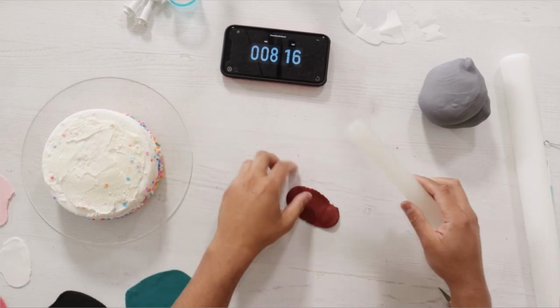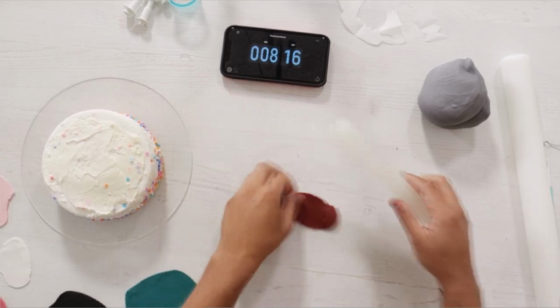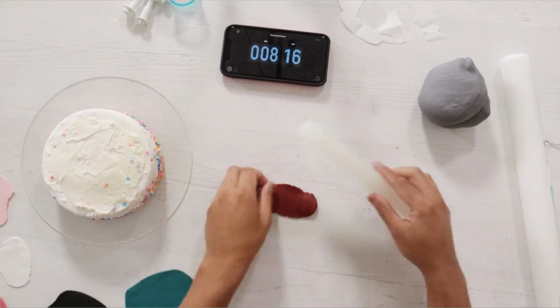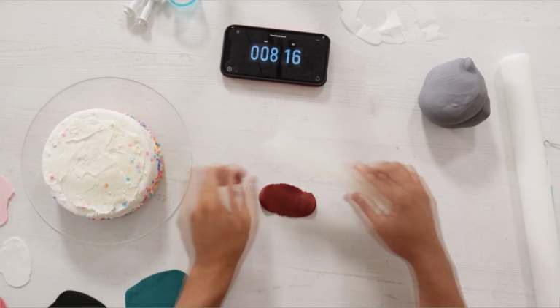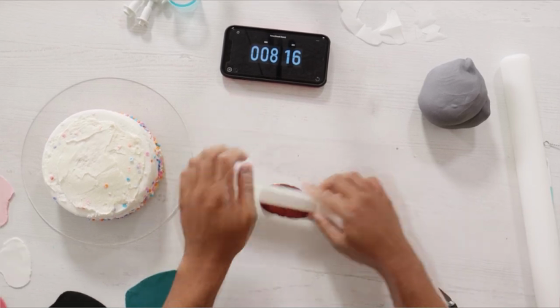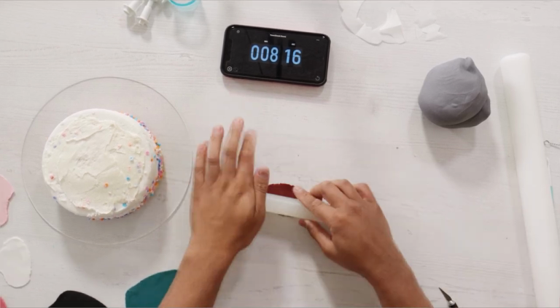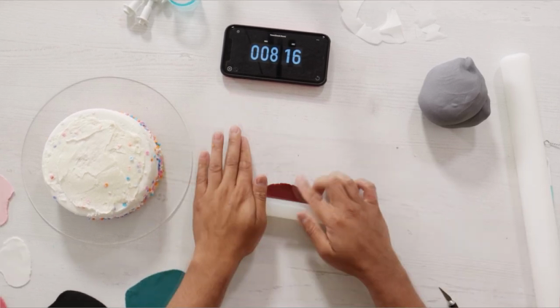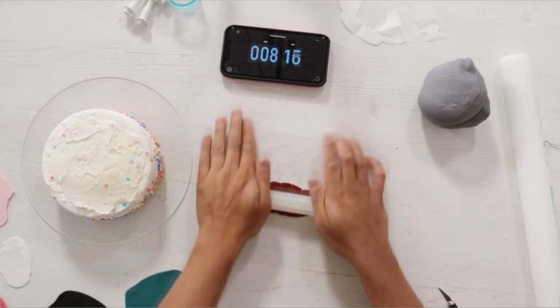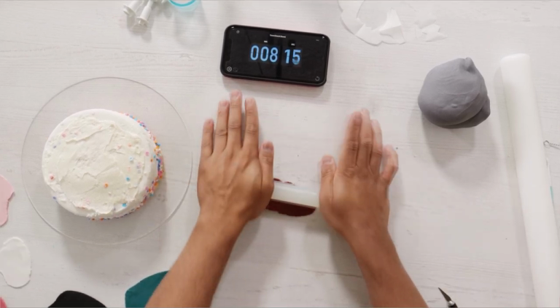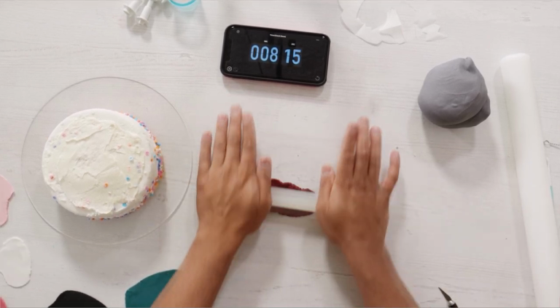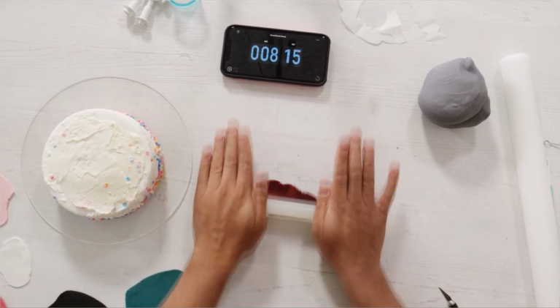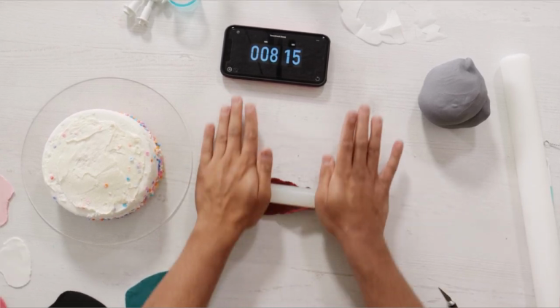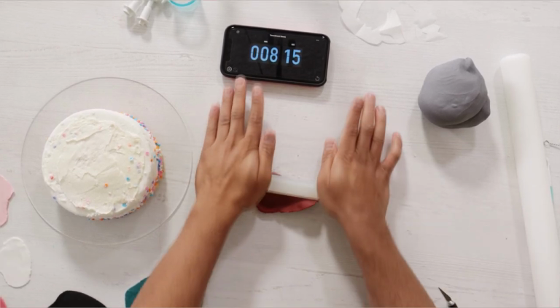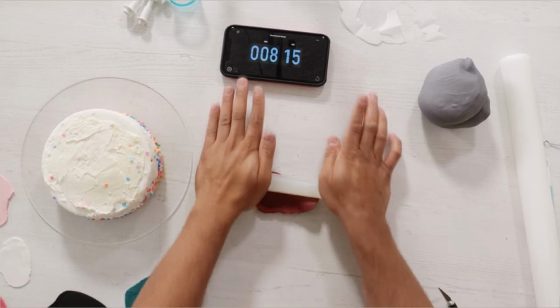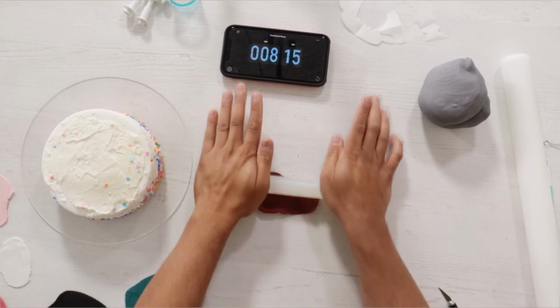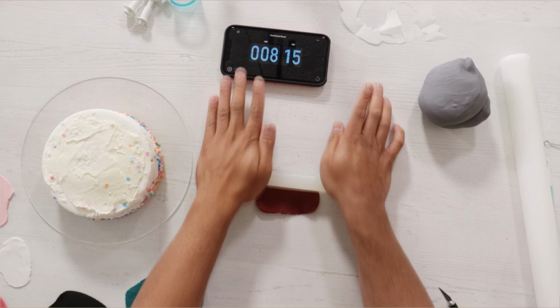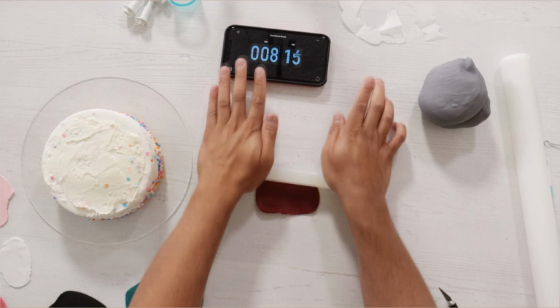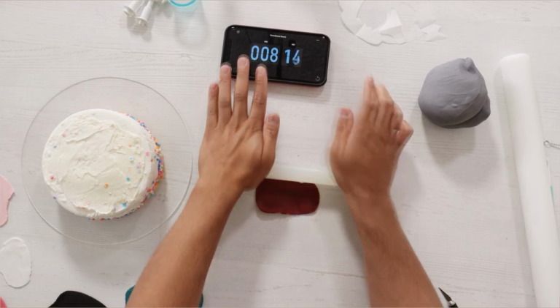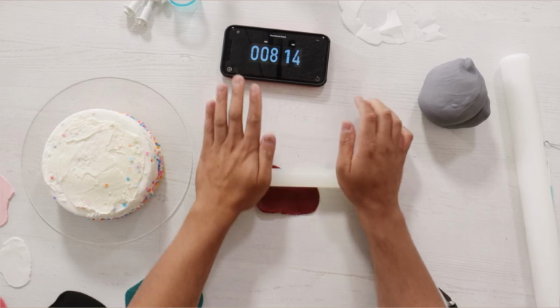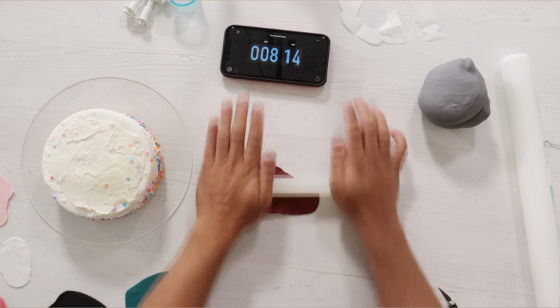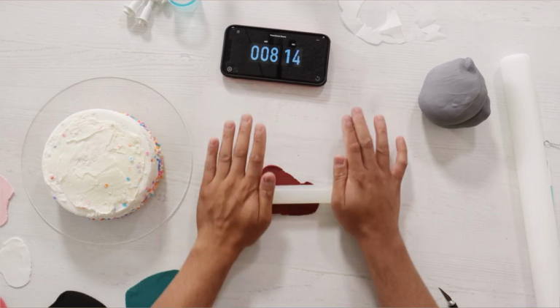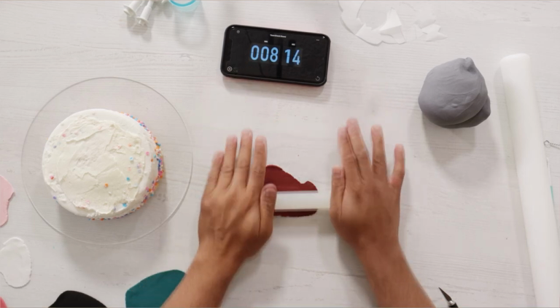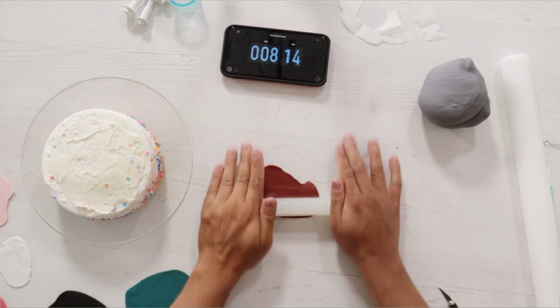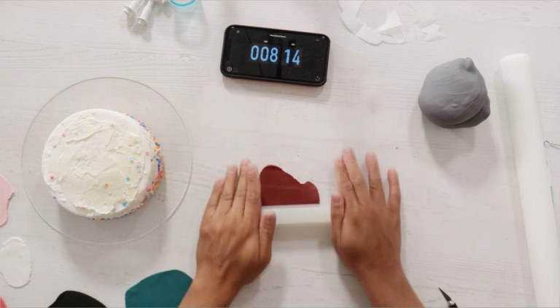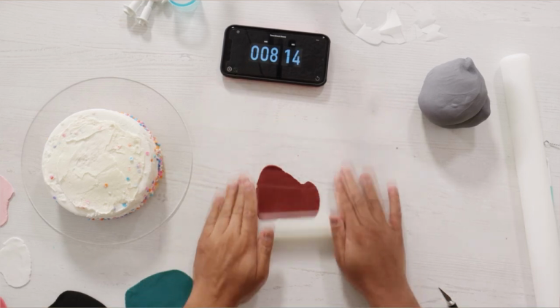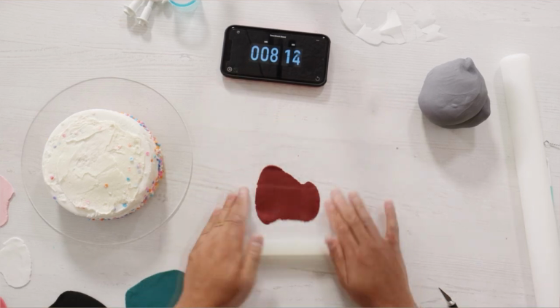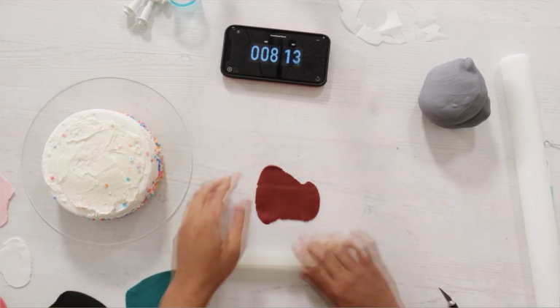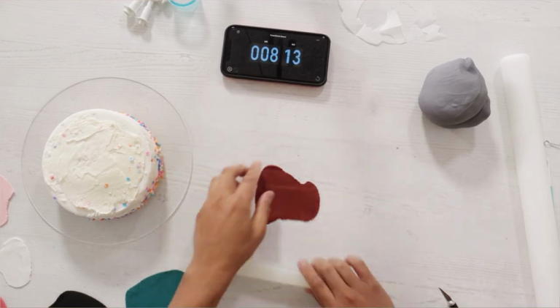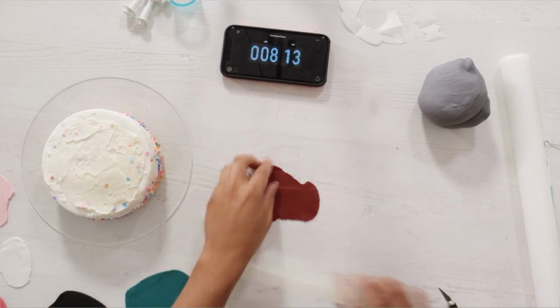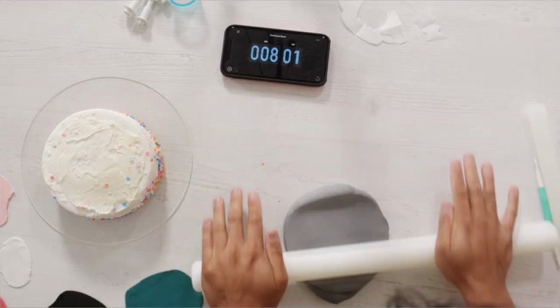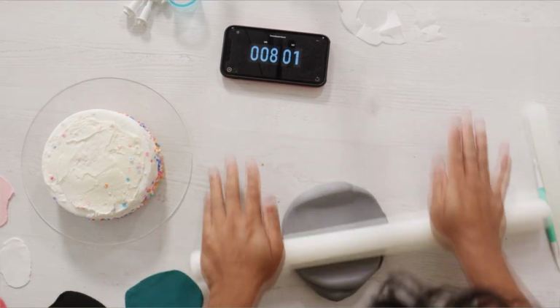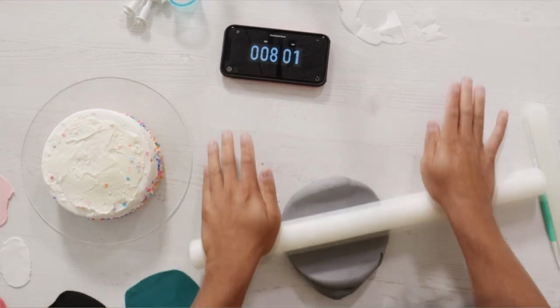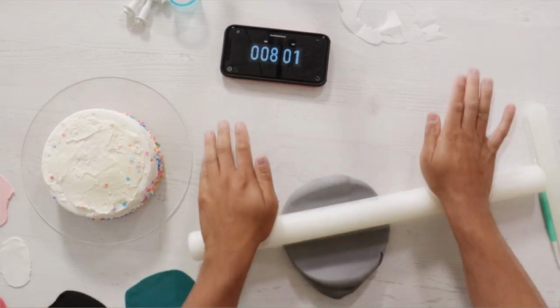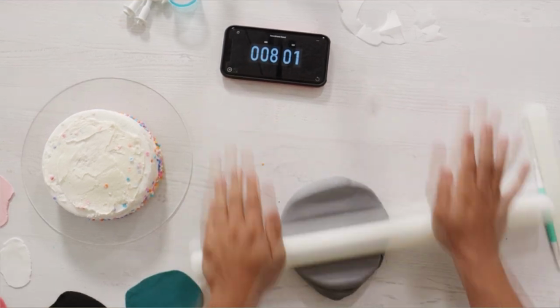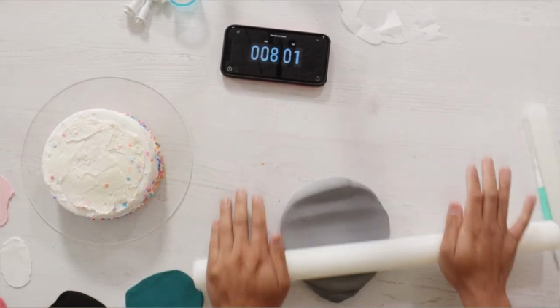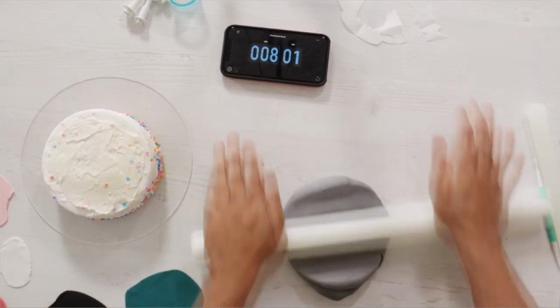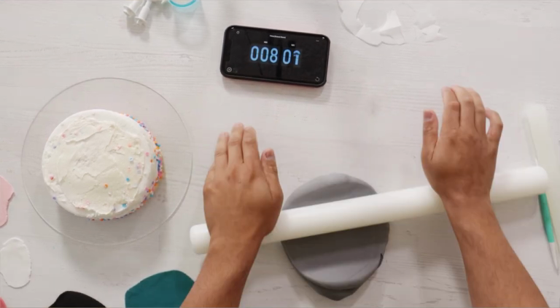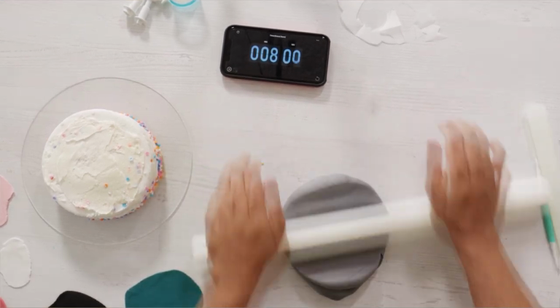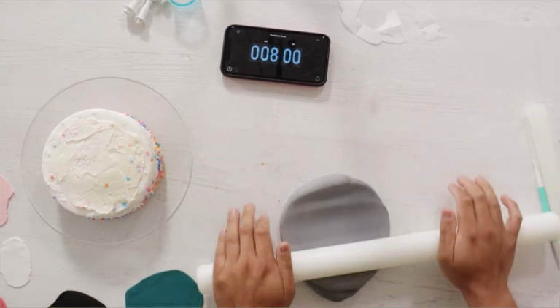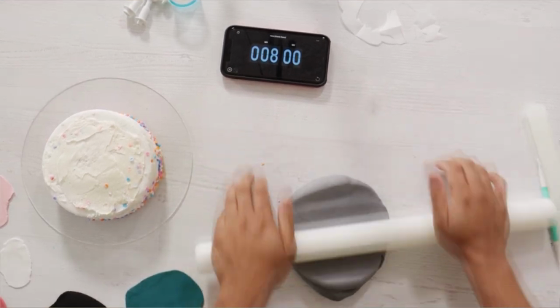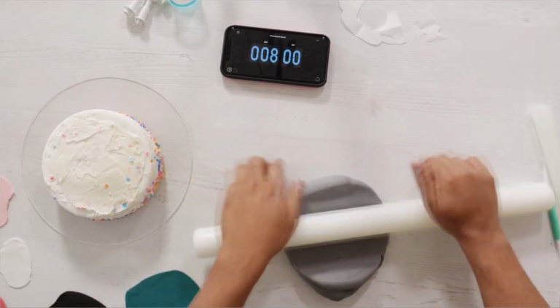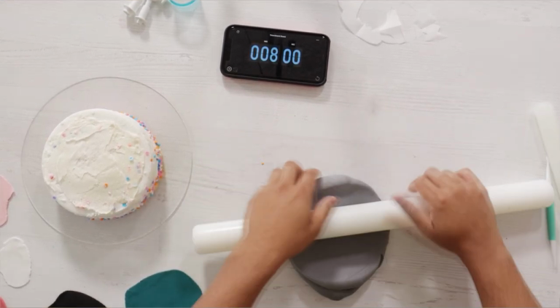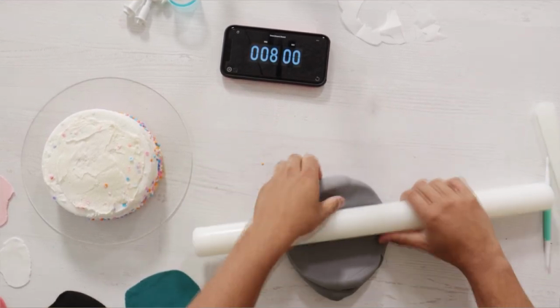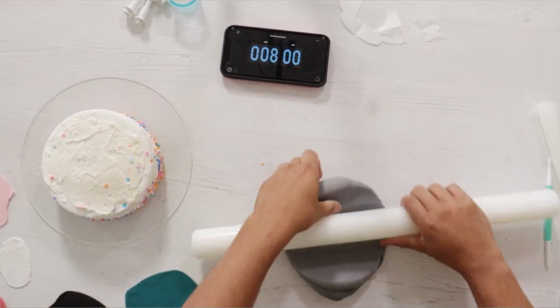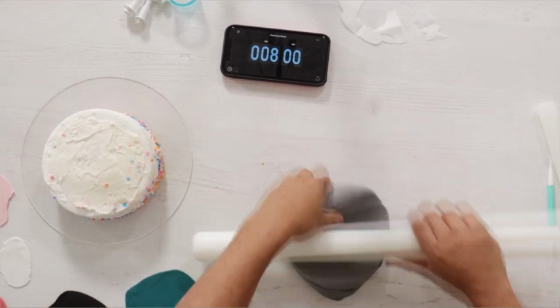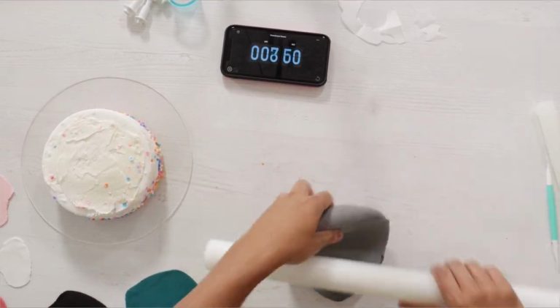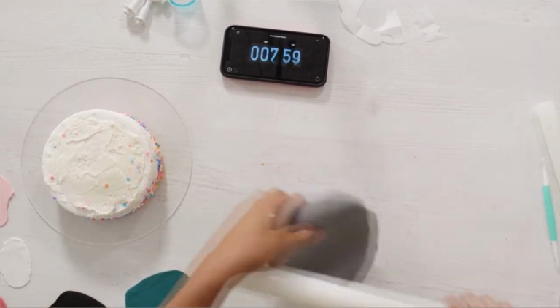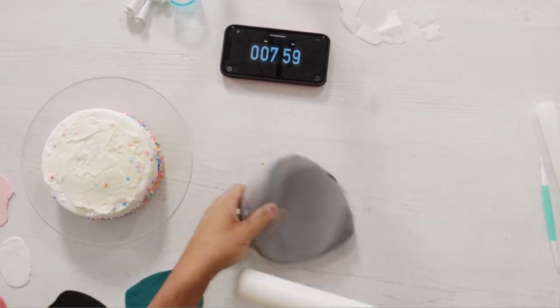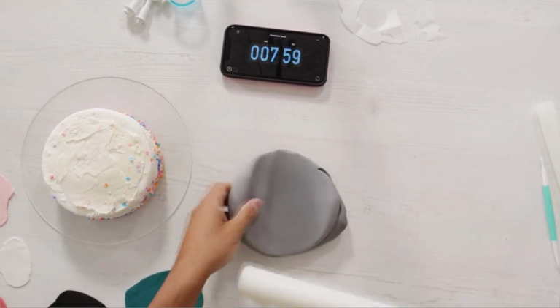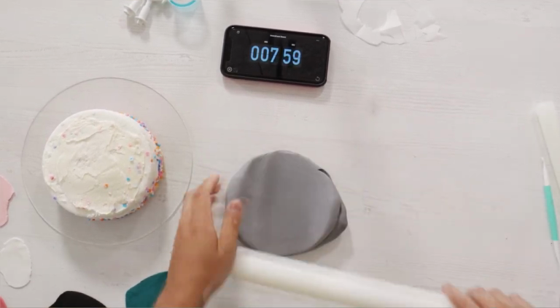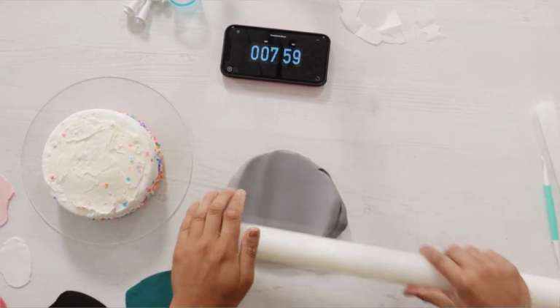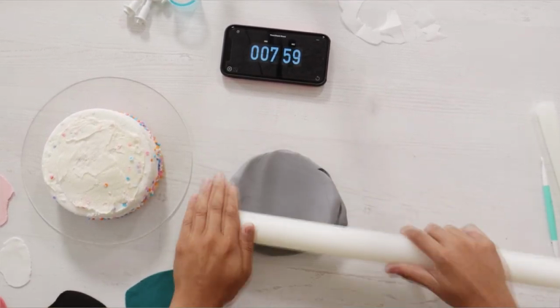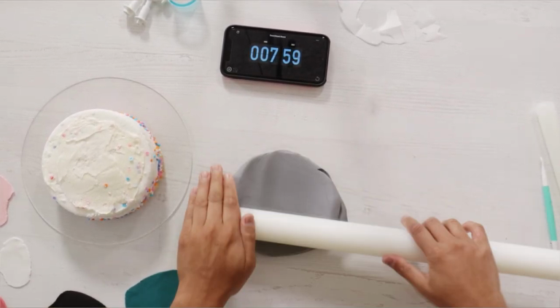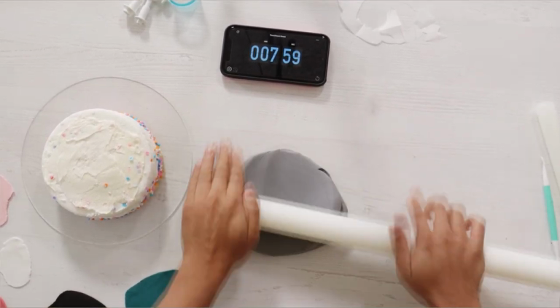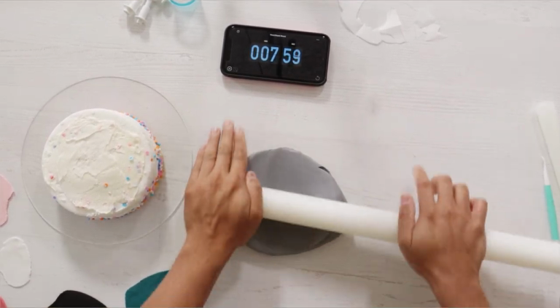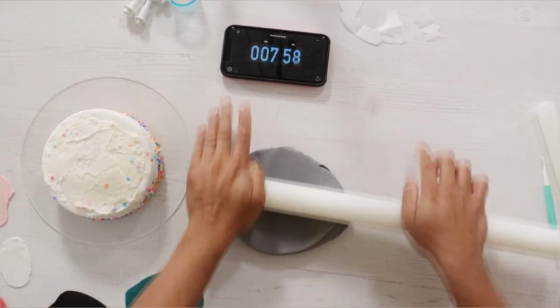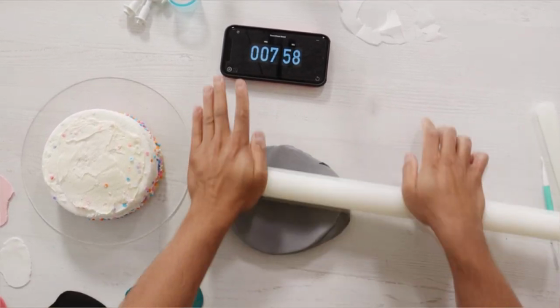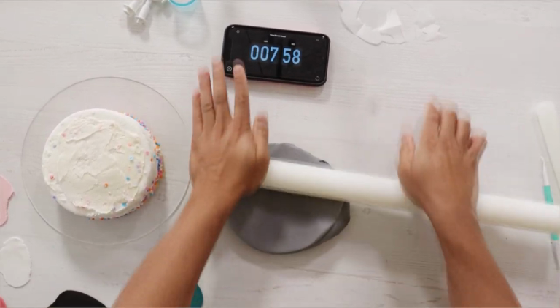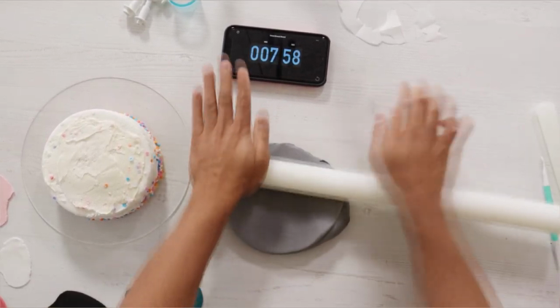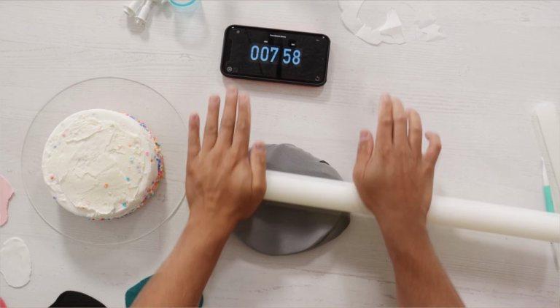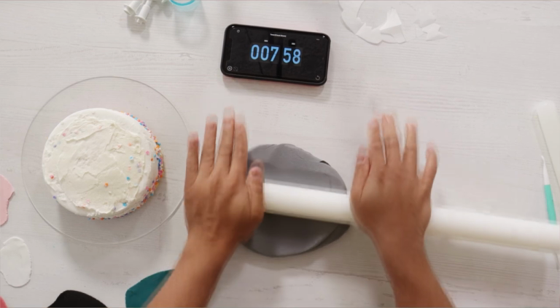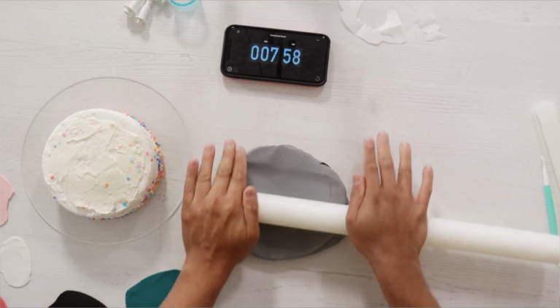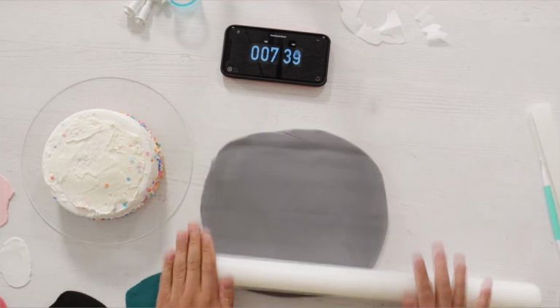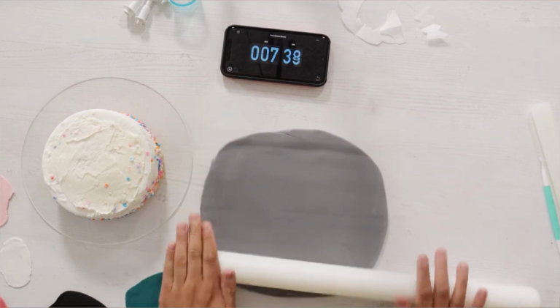So we've got eyes, we've got catch lights, we've got a tongue, we've got a mouth, we've got a fin, and then last we're gonna be rolling out some gray for his skin.